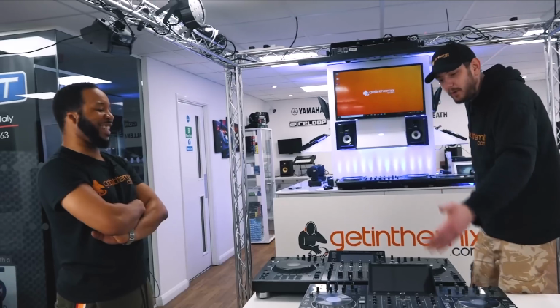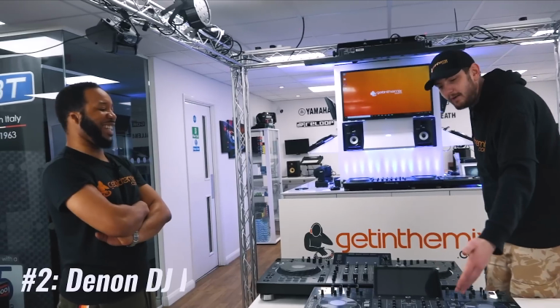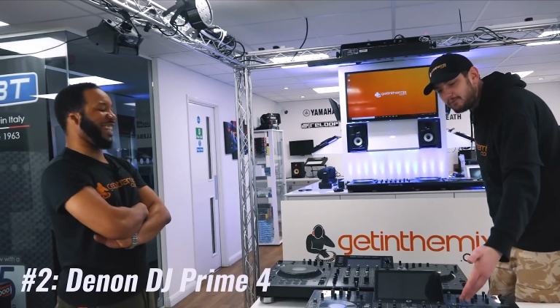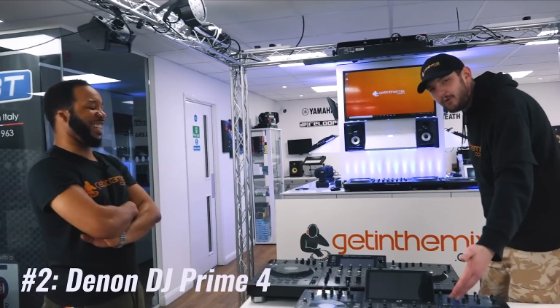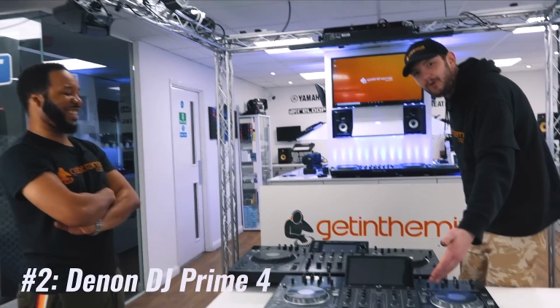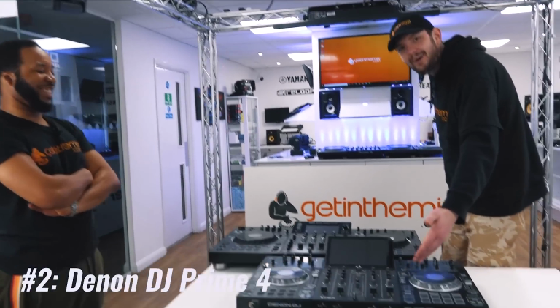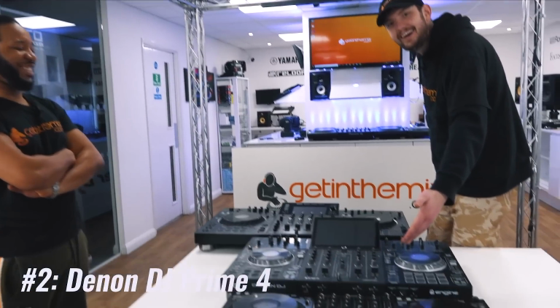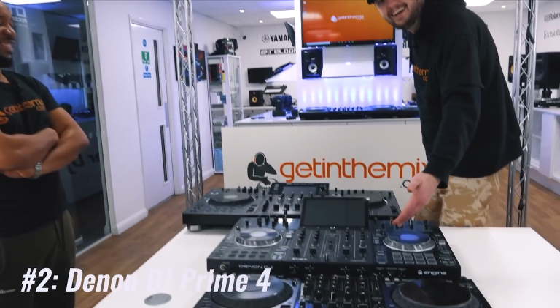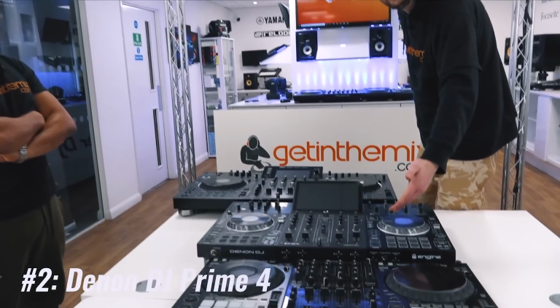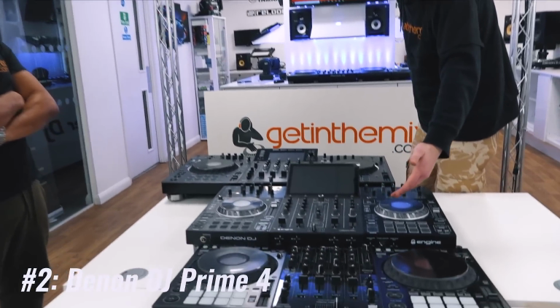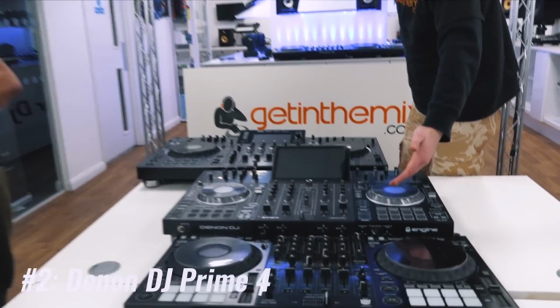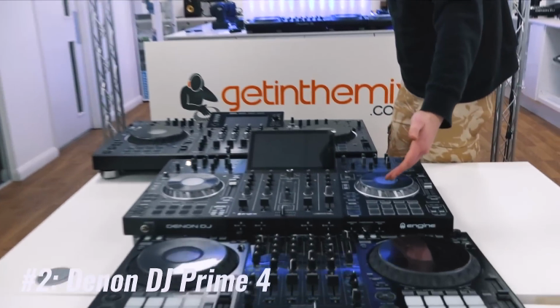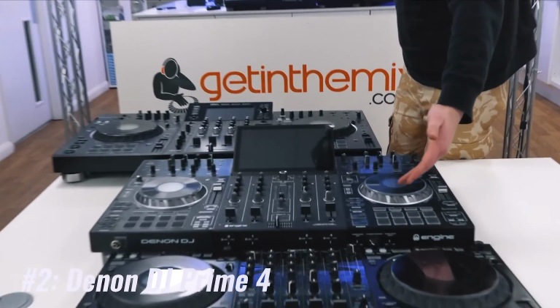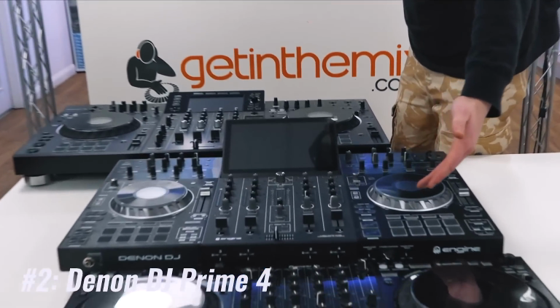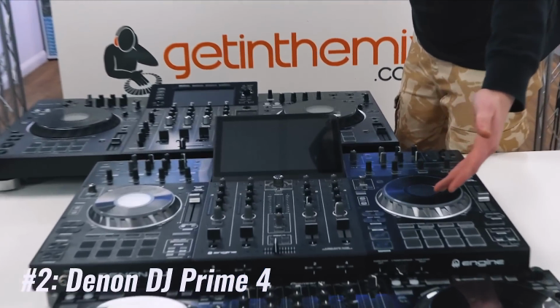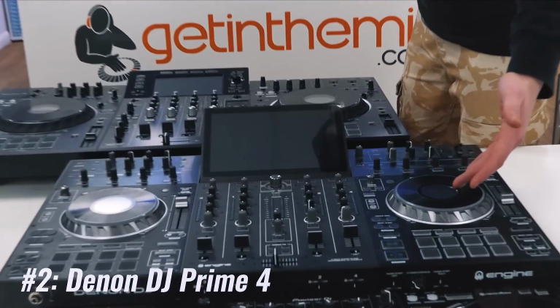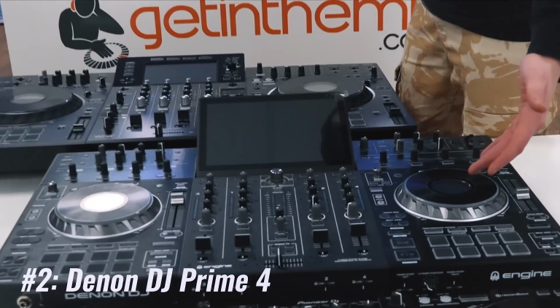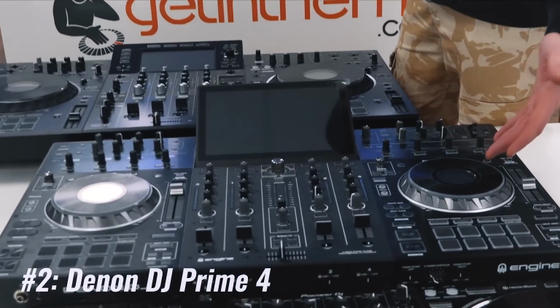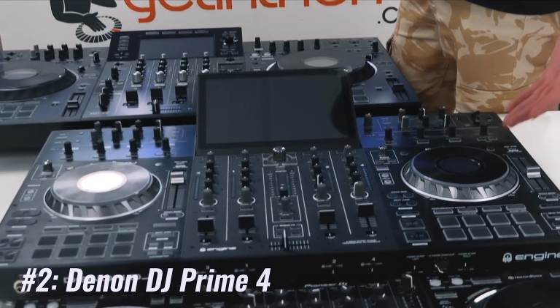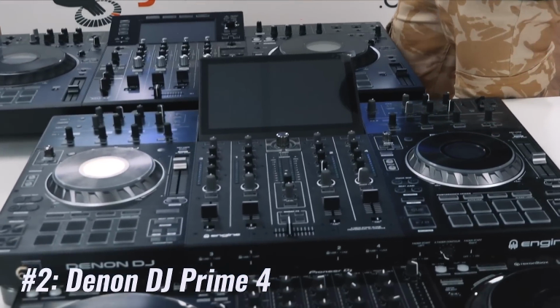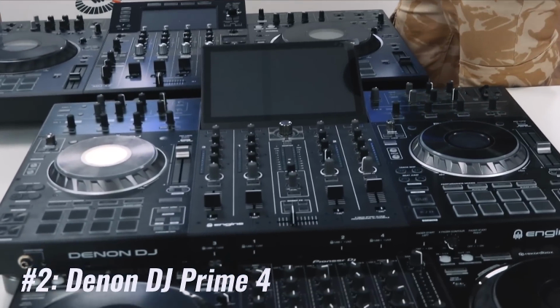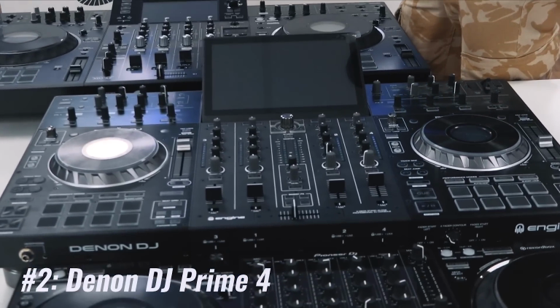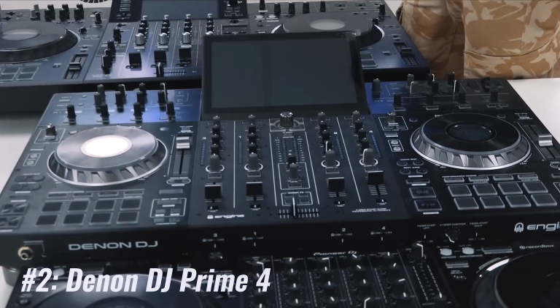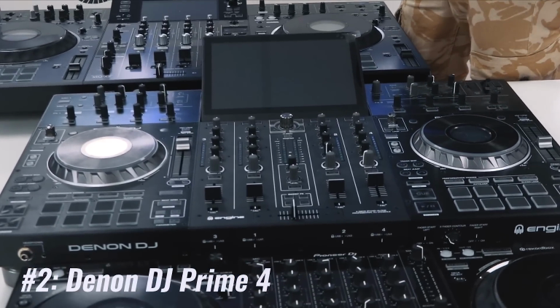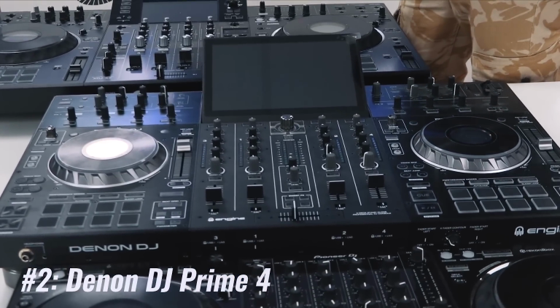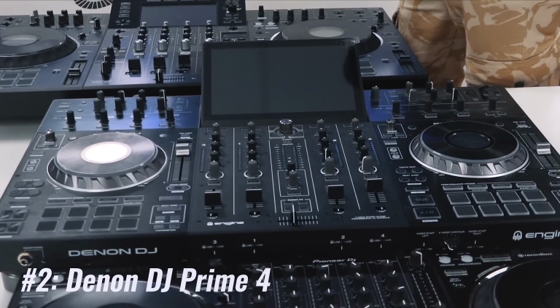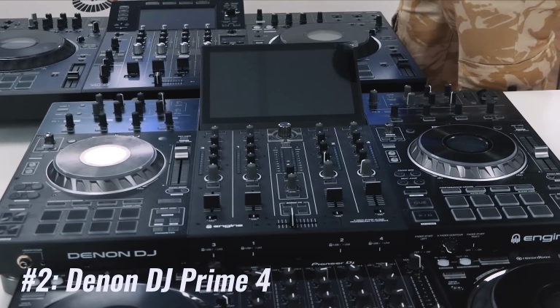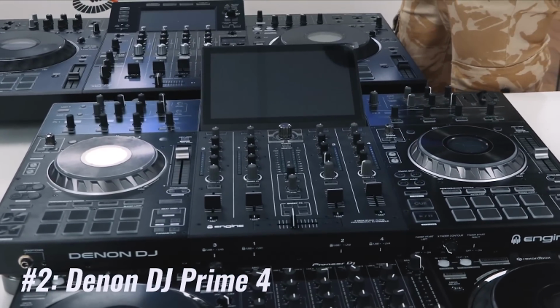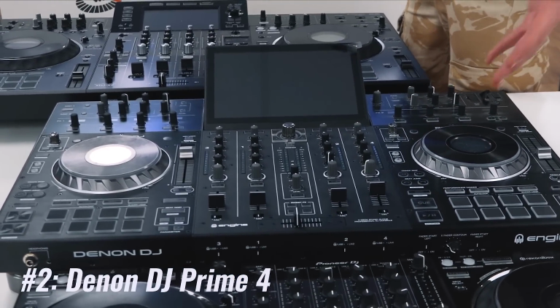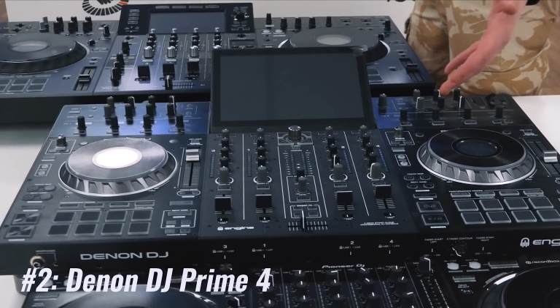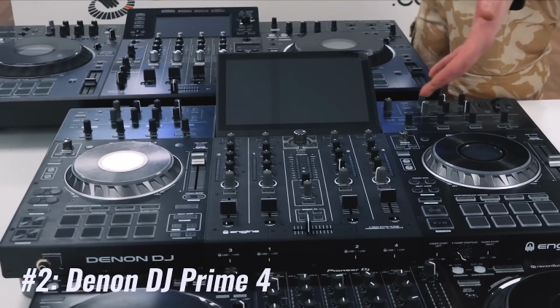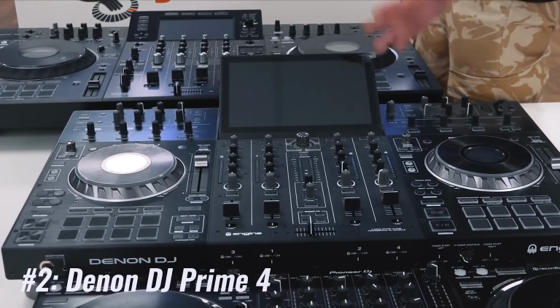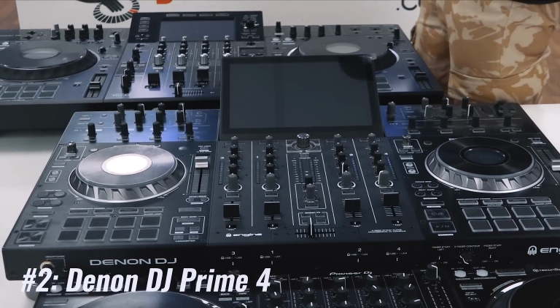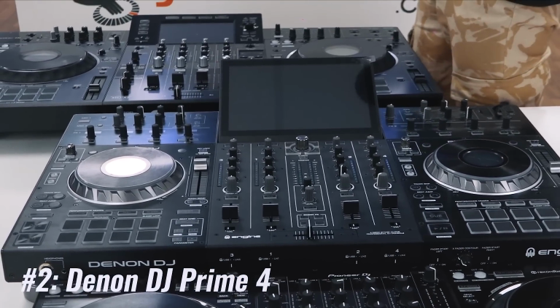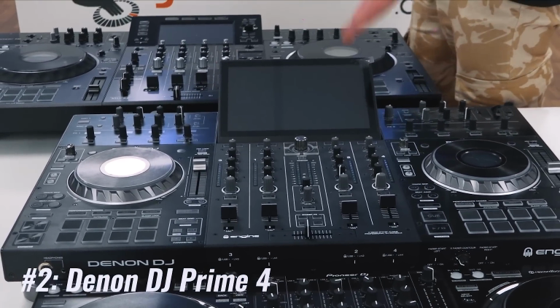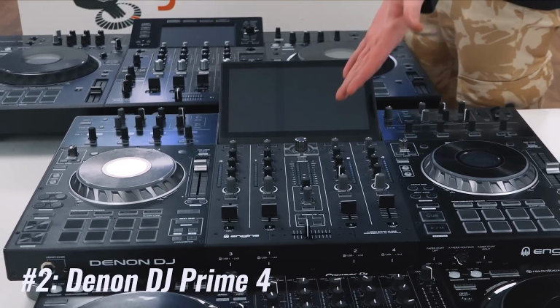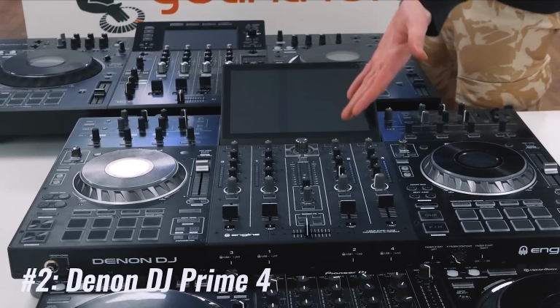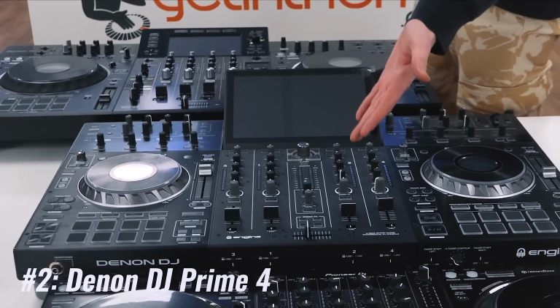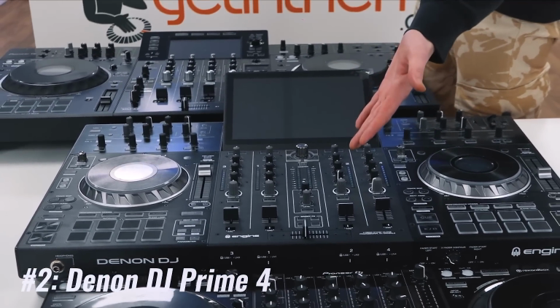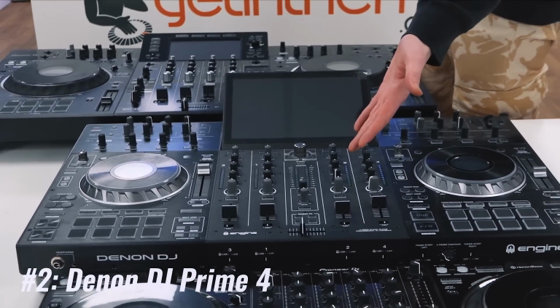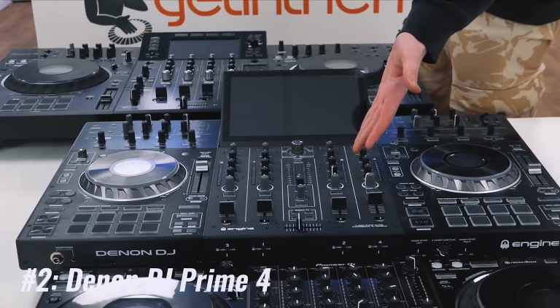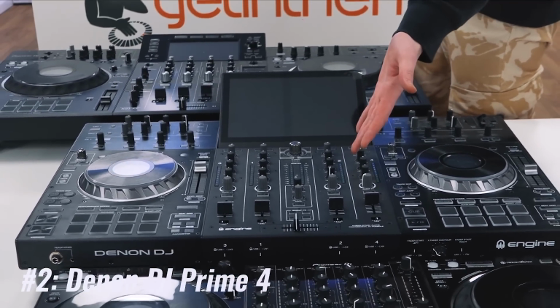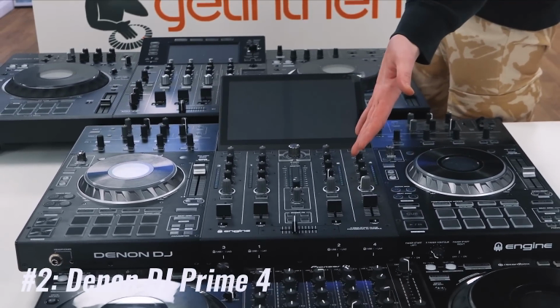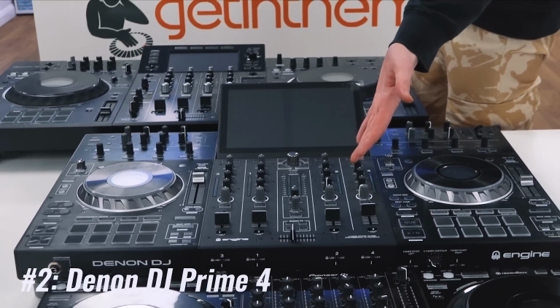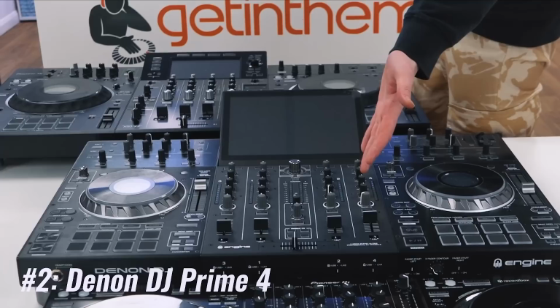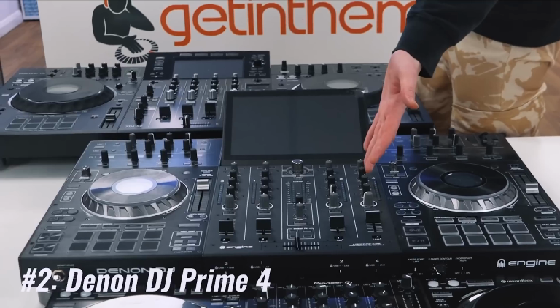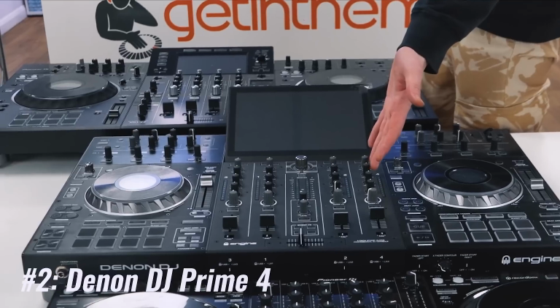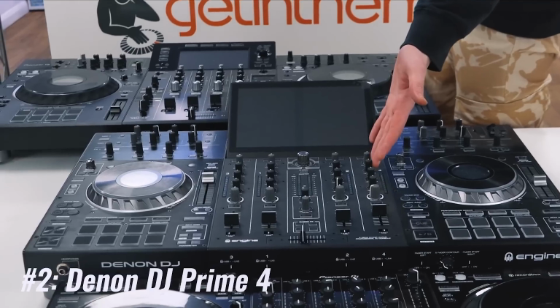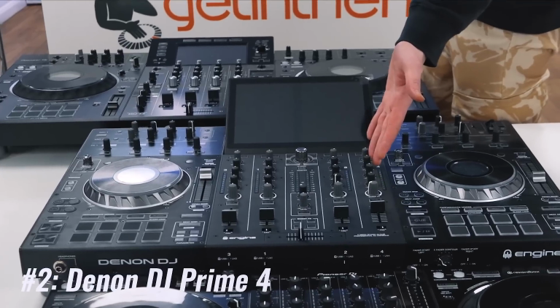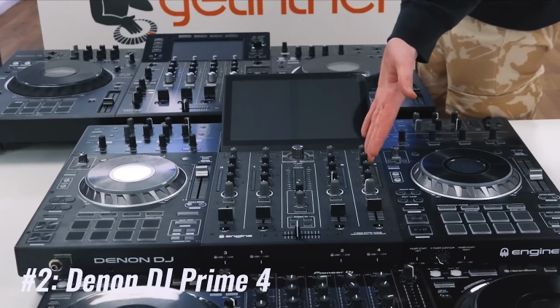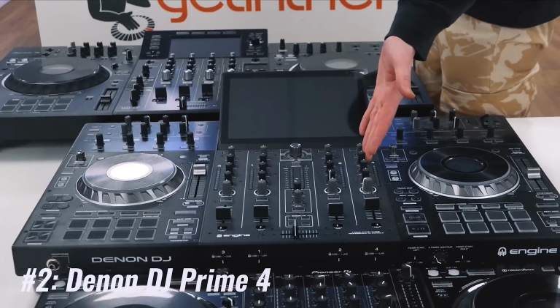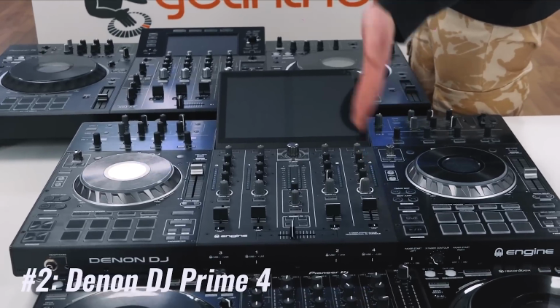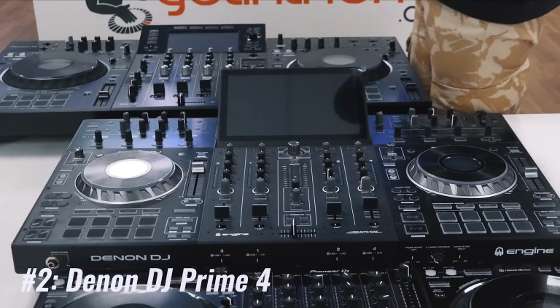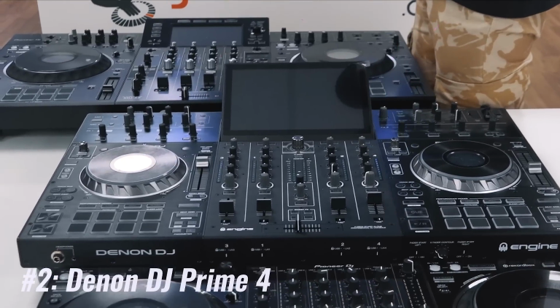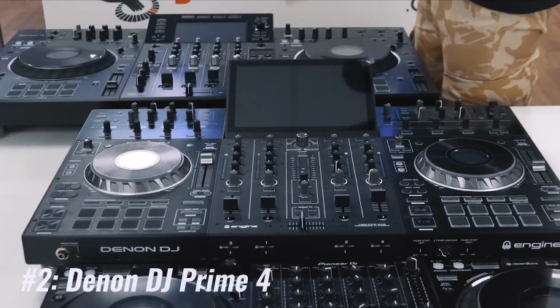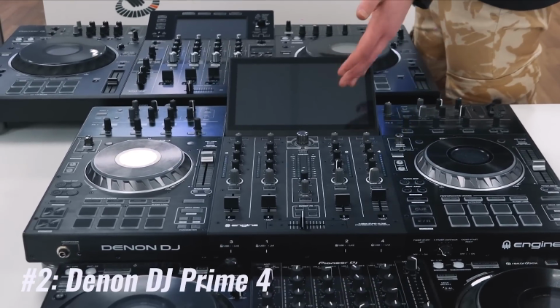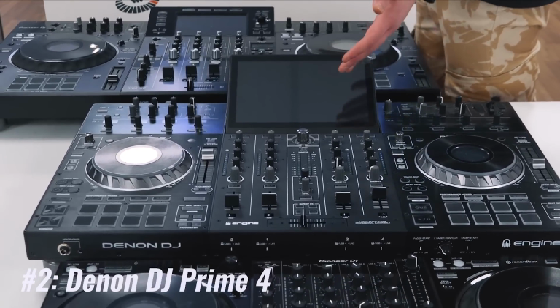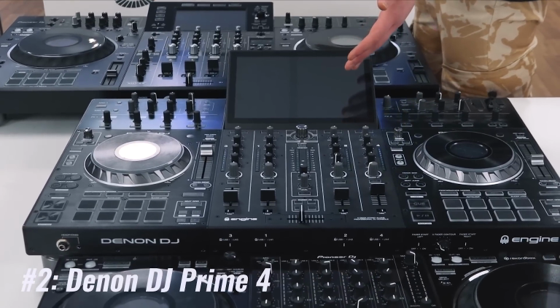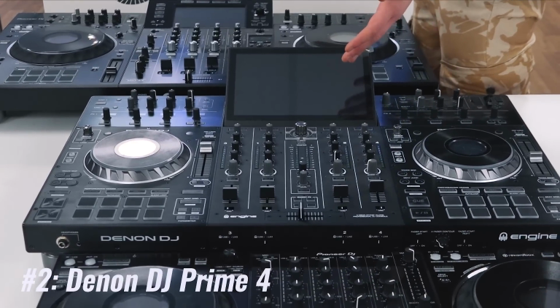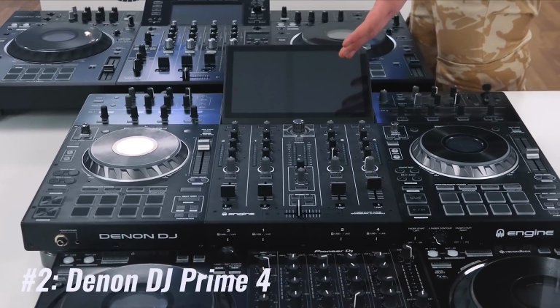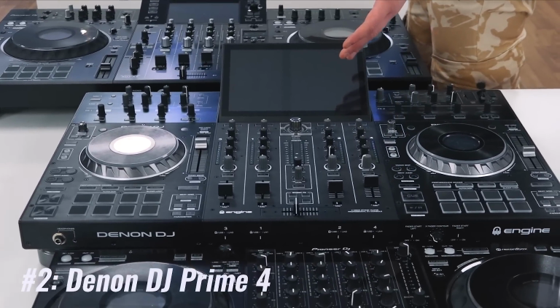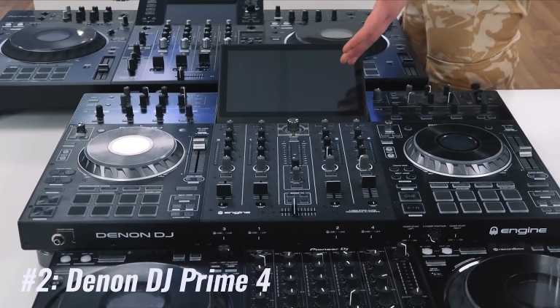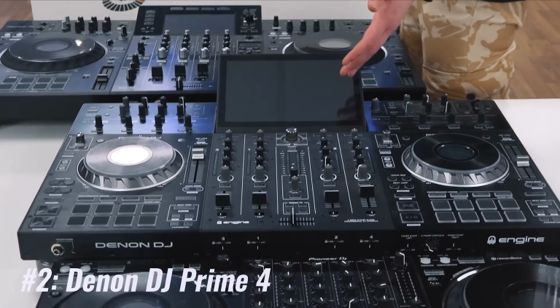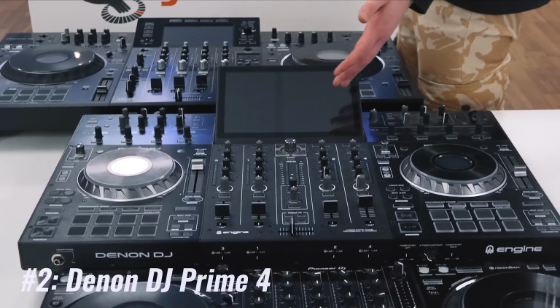Prime 4 — standalone, pro connections, four-channel dedicated standalone system, Wi-Fi streaming capabilities.